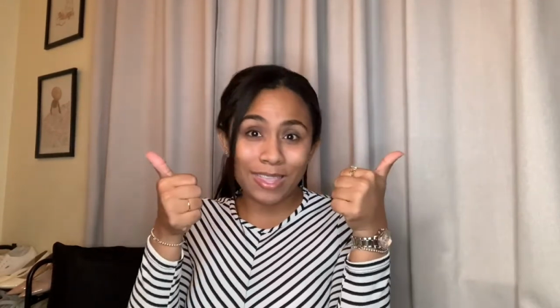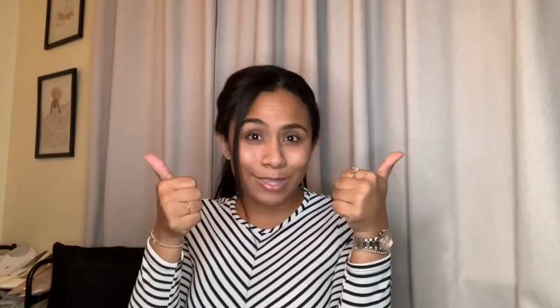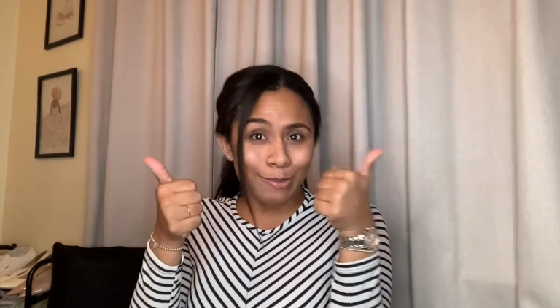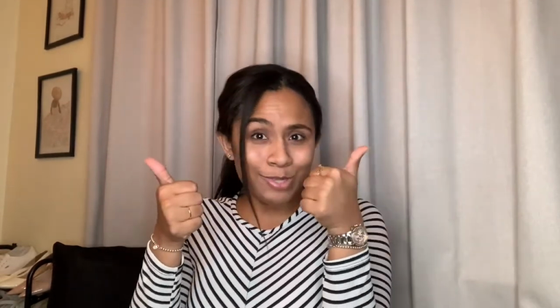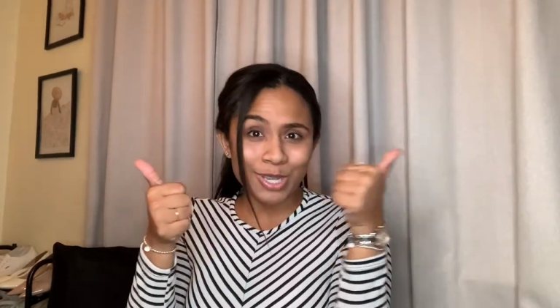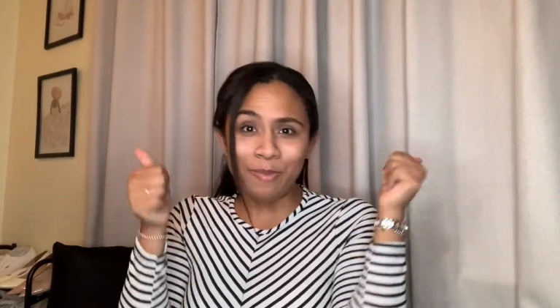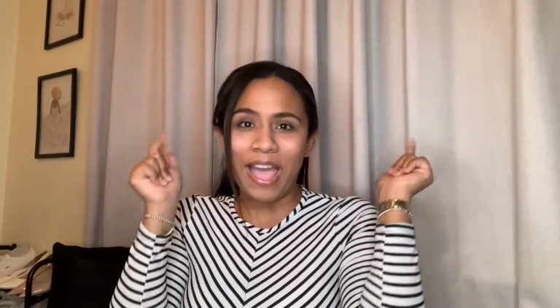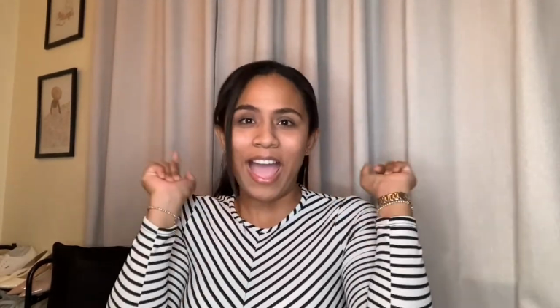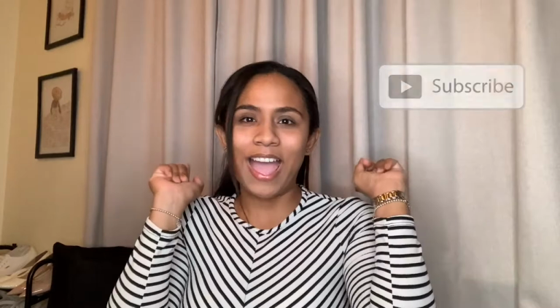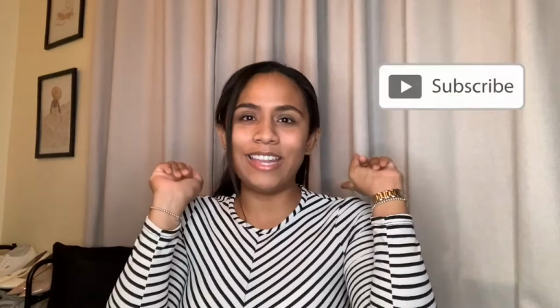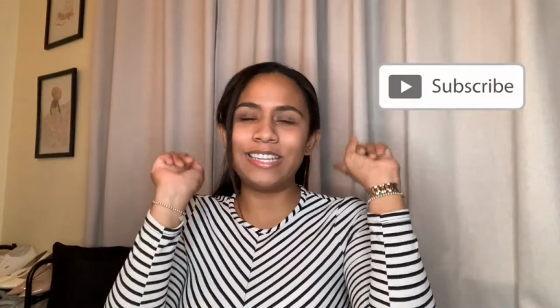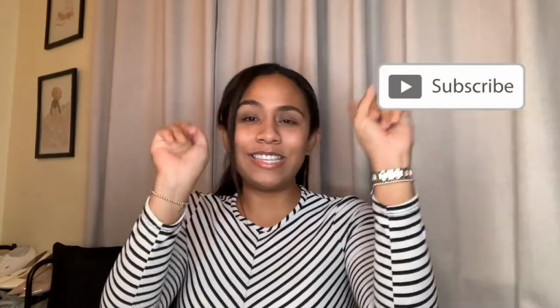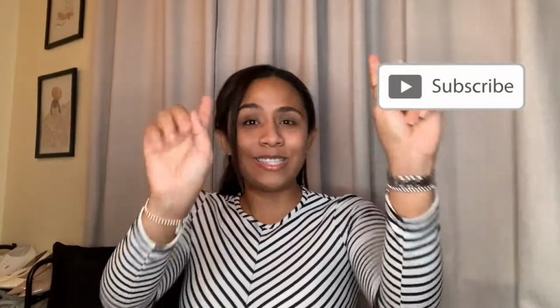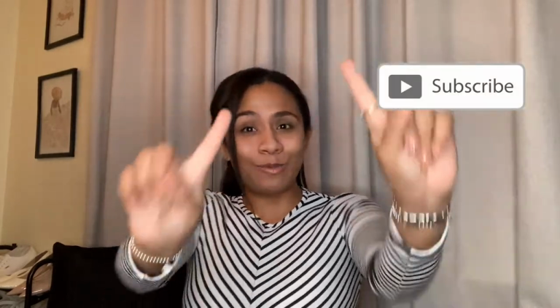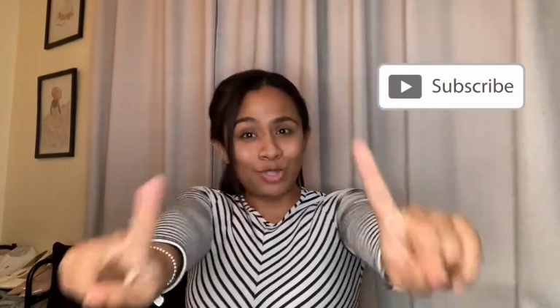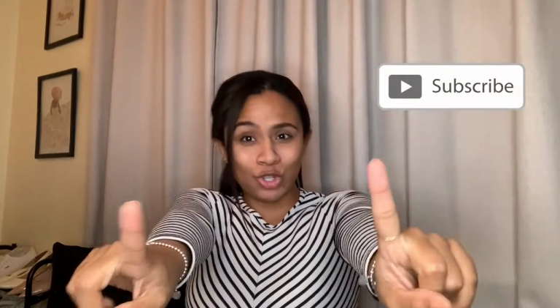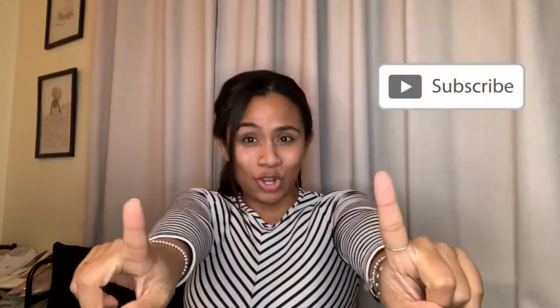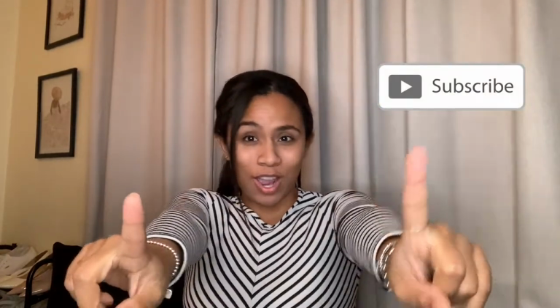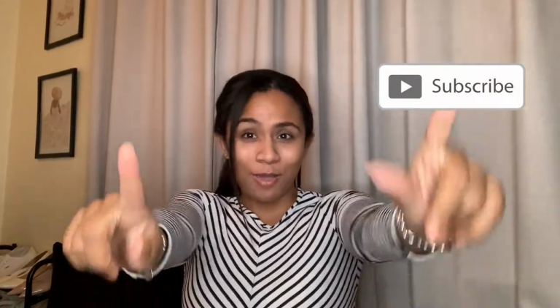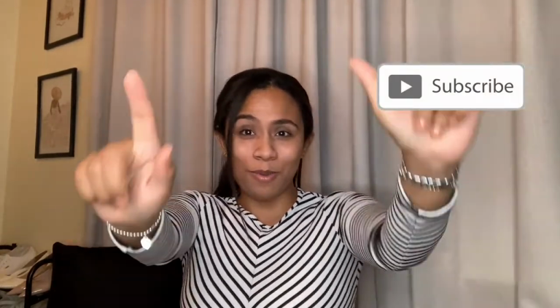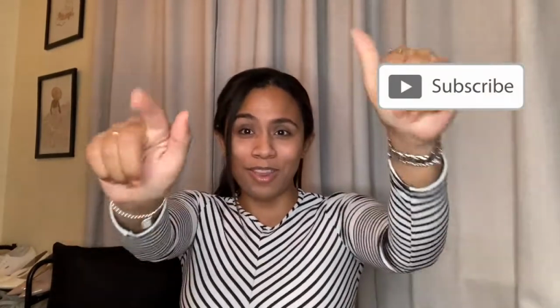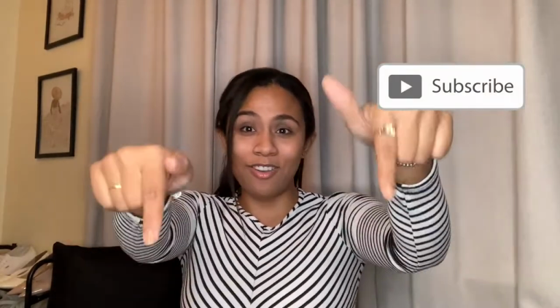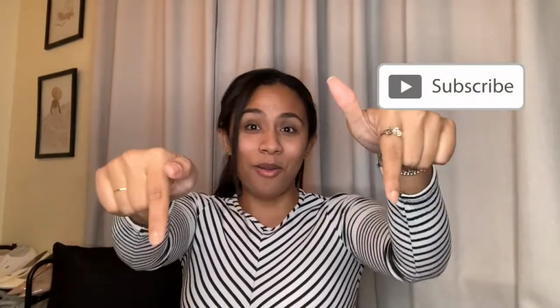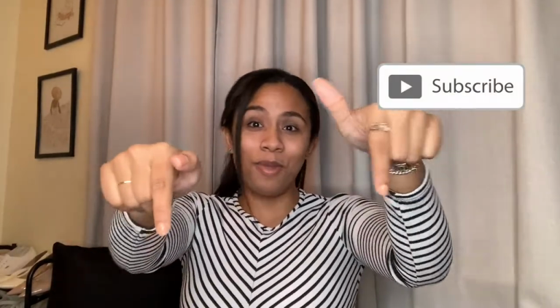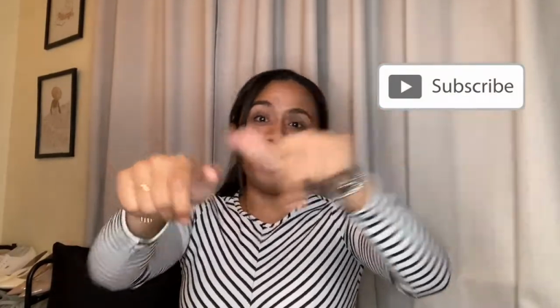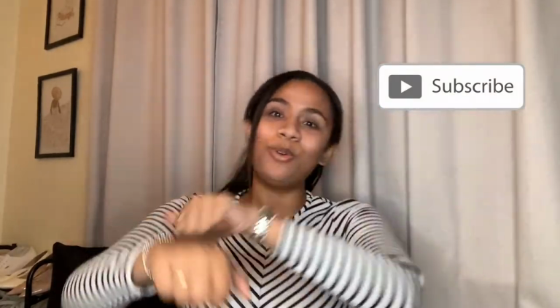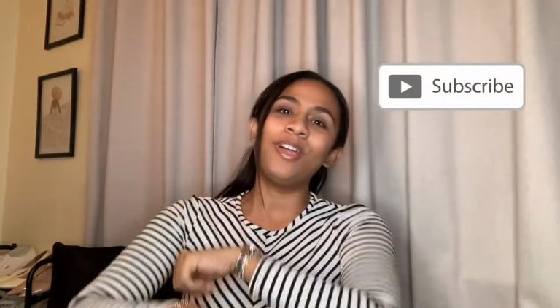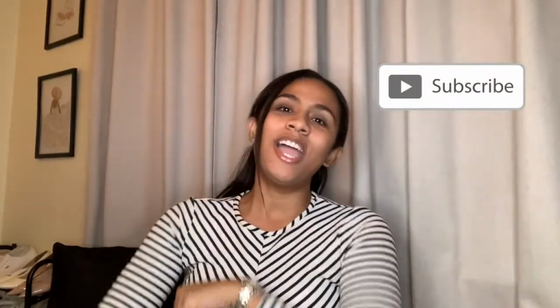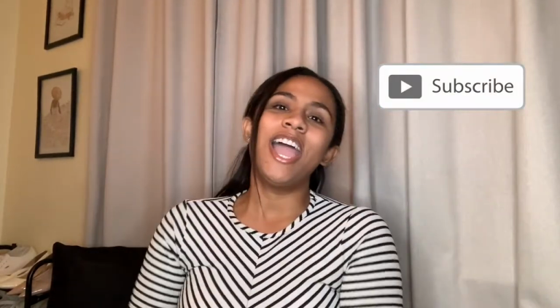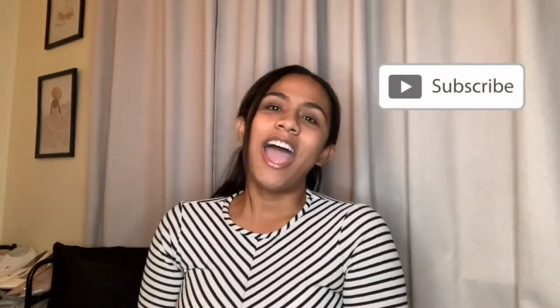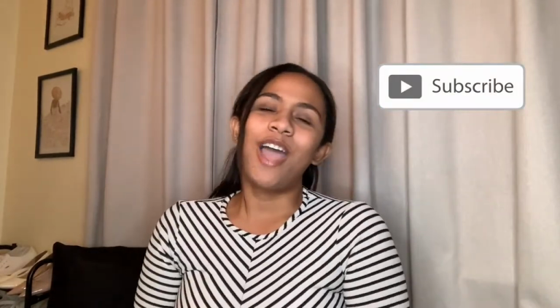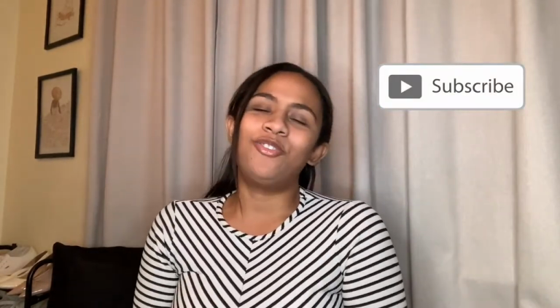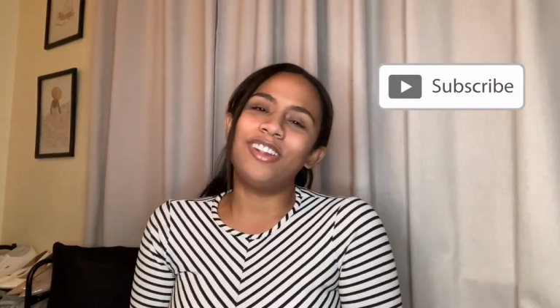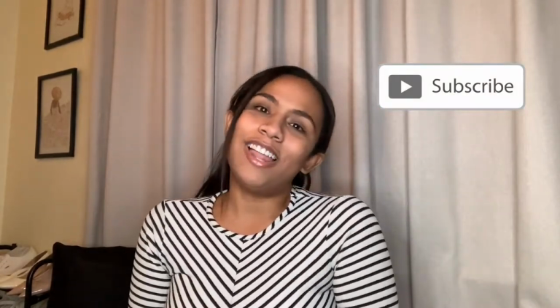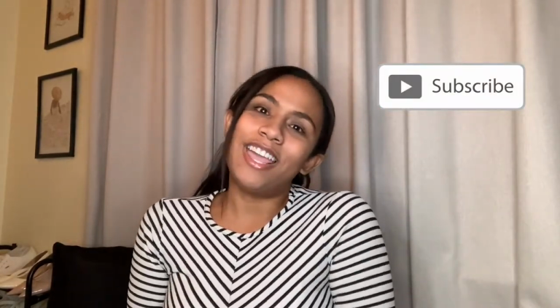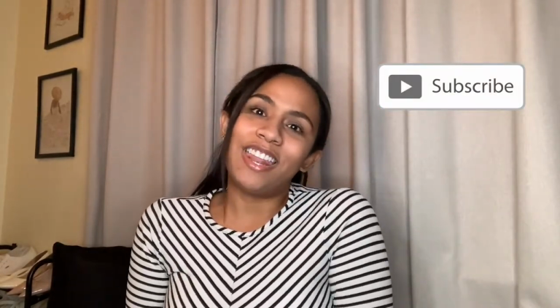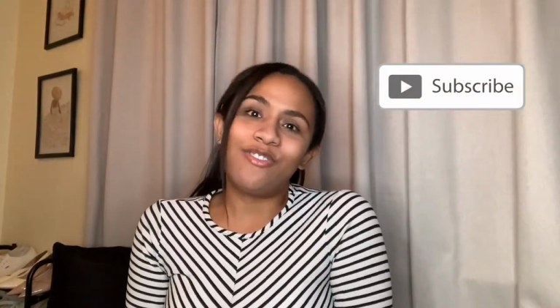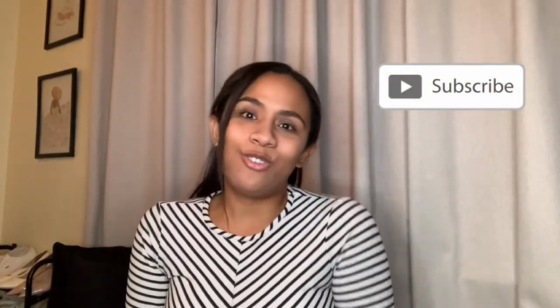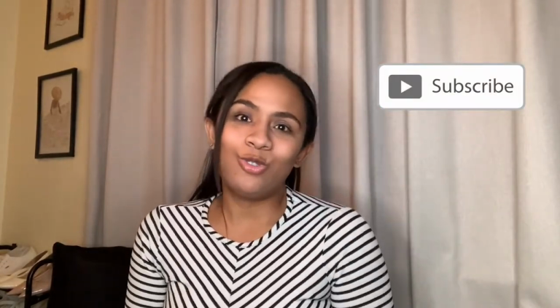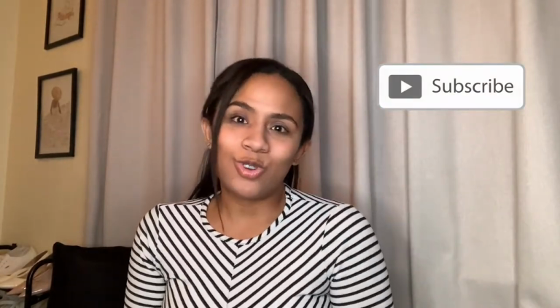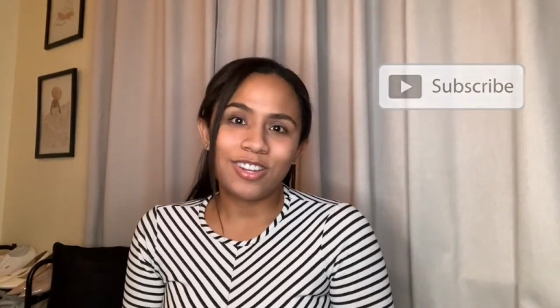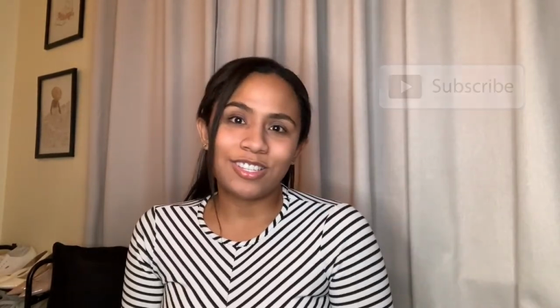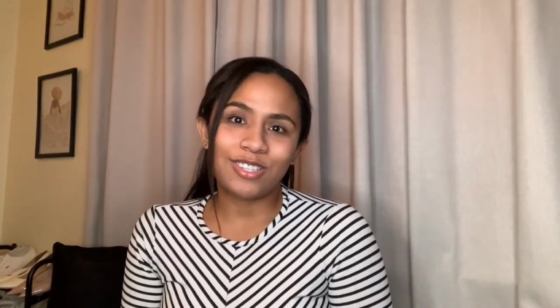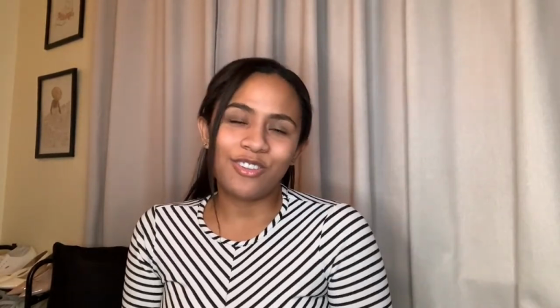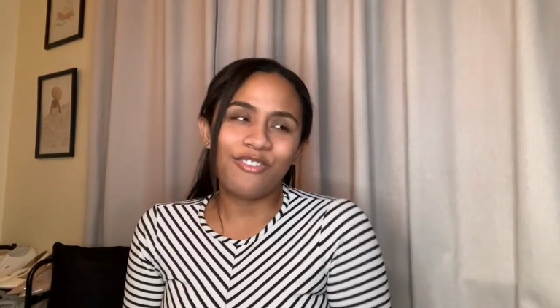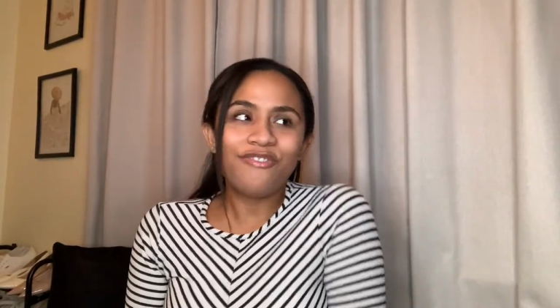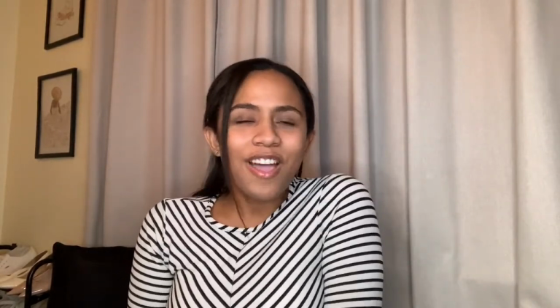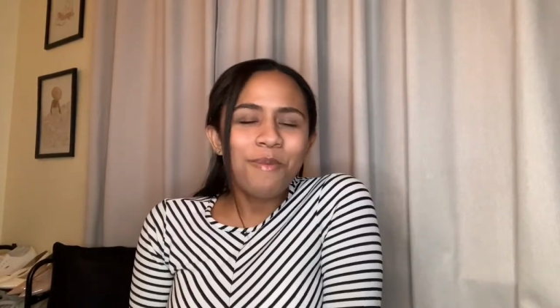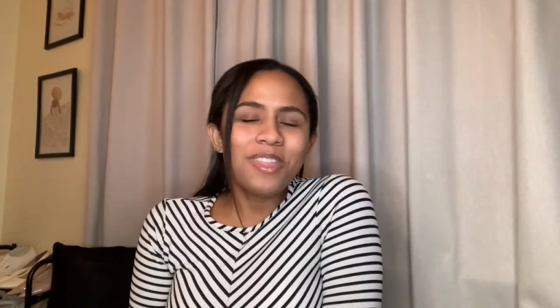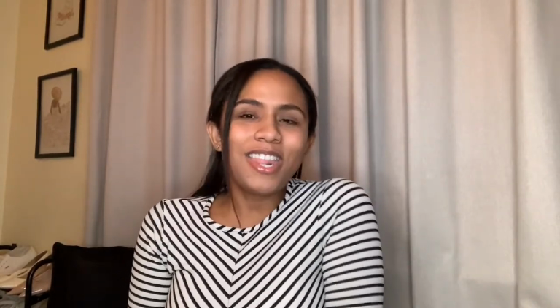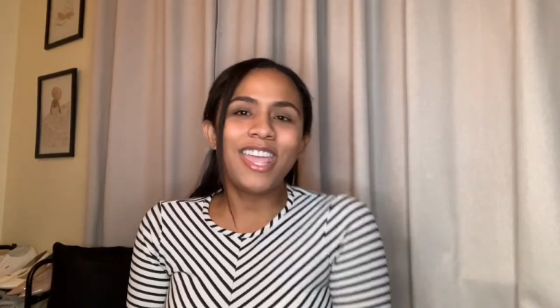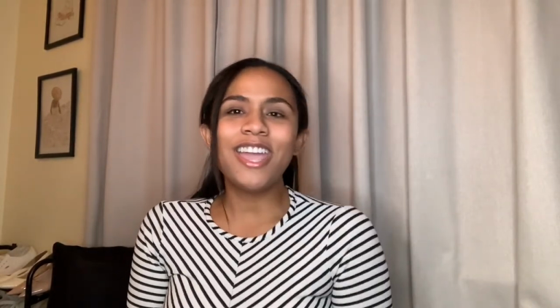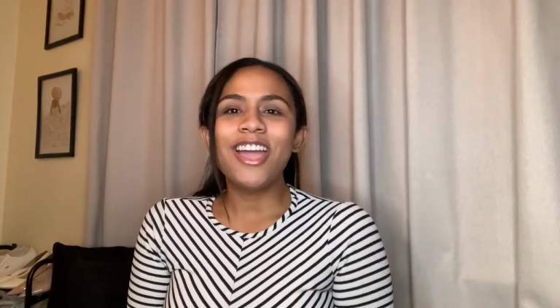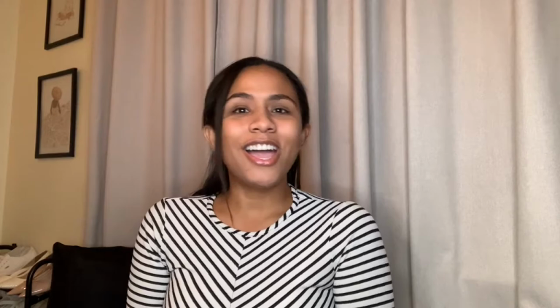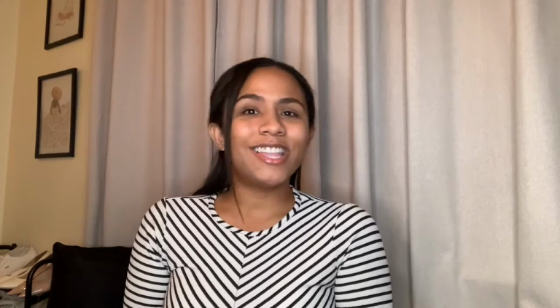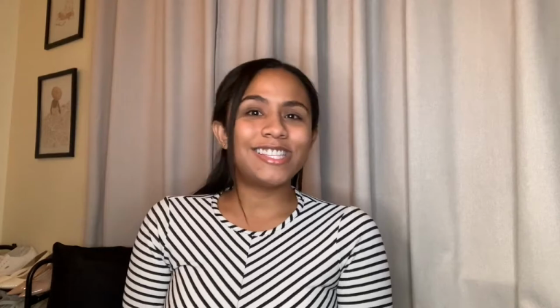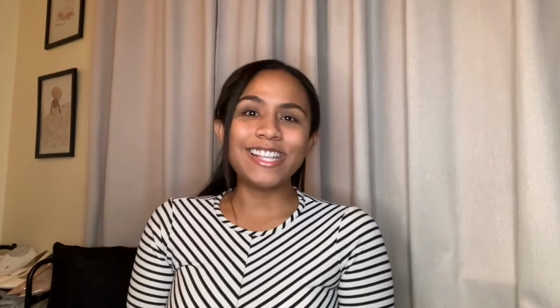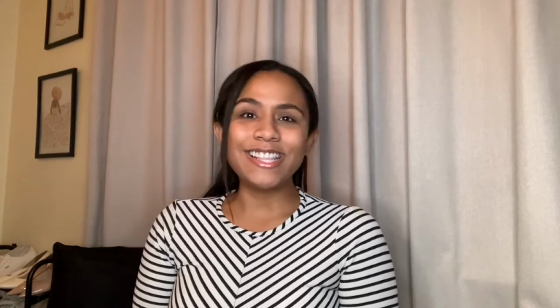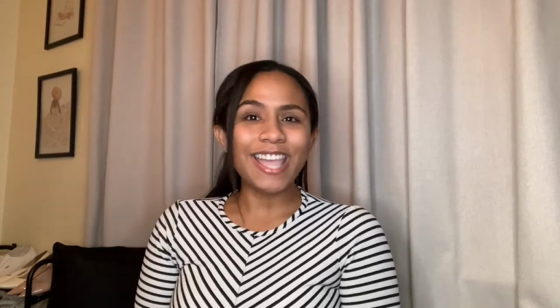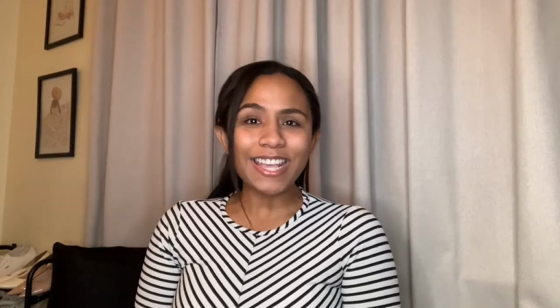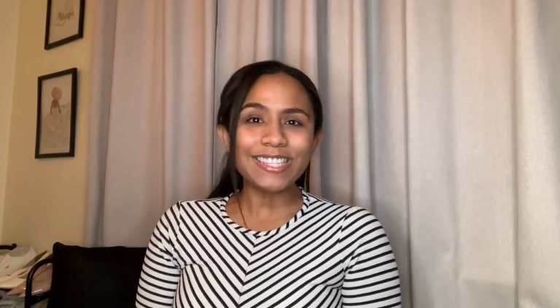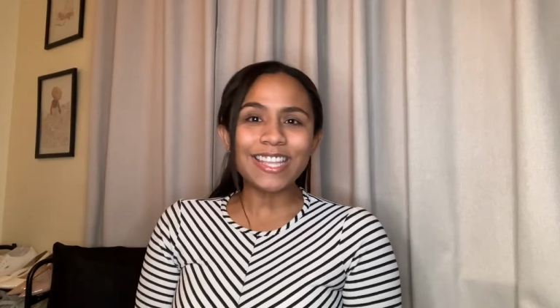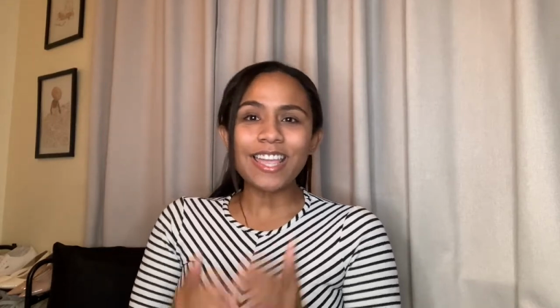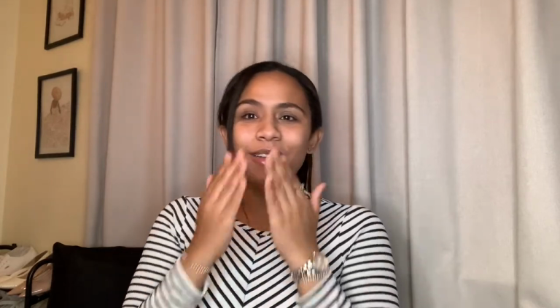That's it for what's in my bag! If you enjoyed this video, don't forget to give it a big thumbs up and subscribe. I would really love it if you joined this family — until next time!